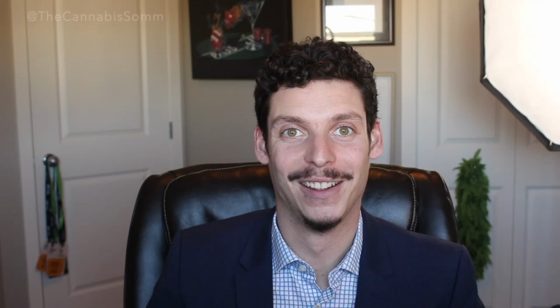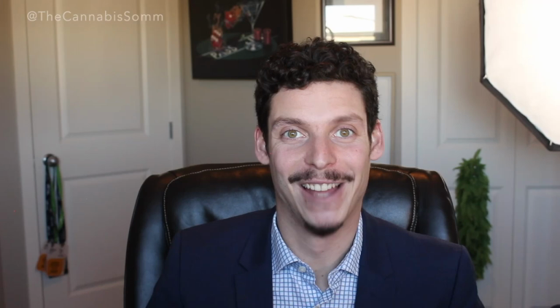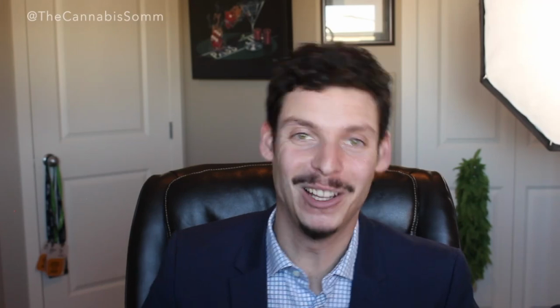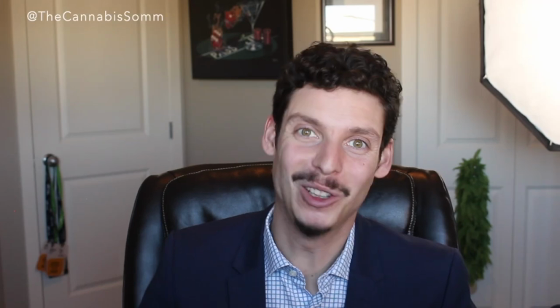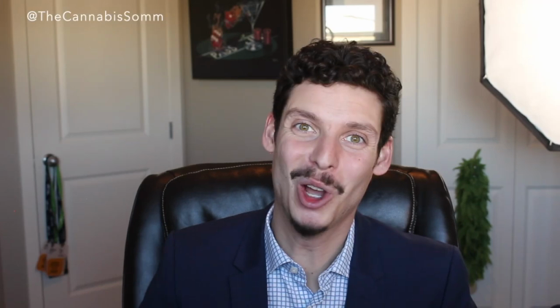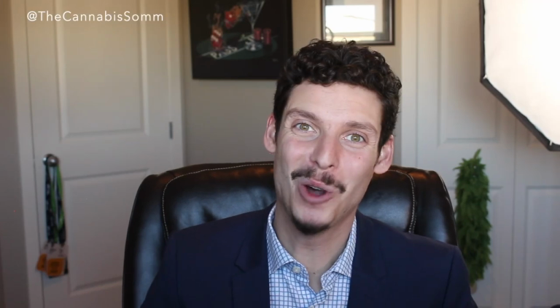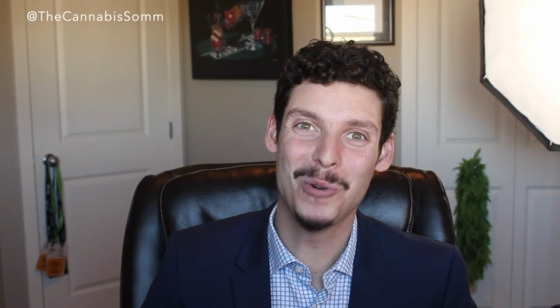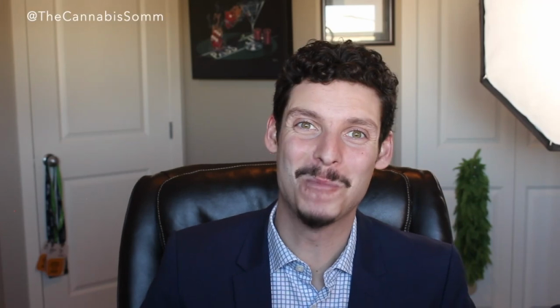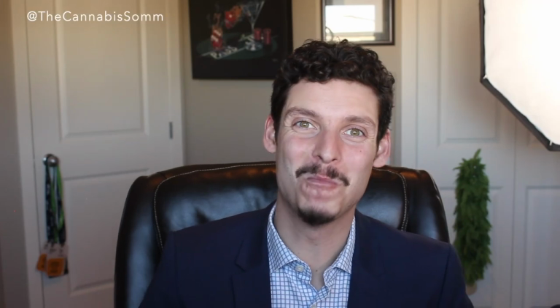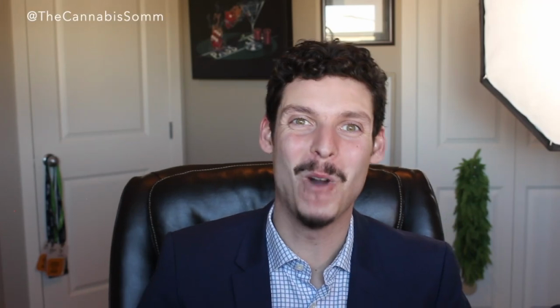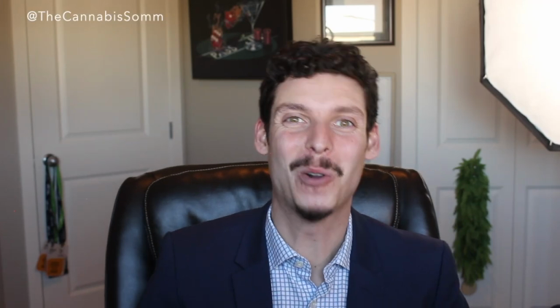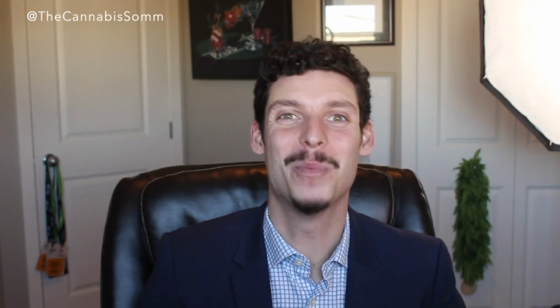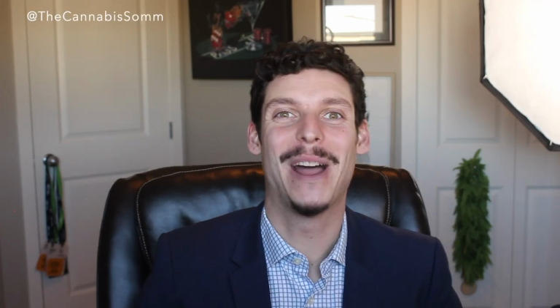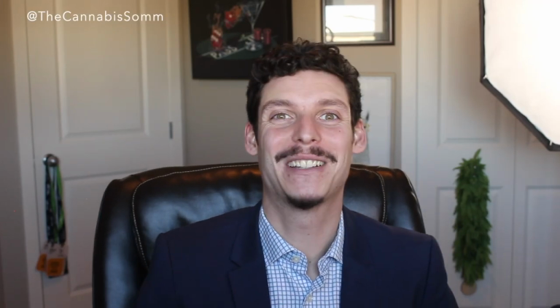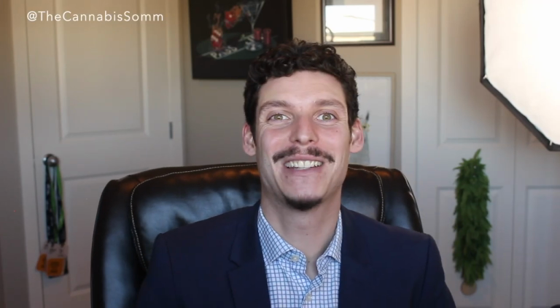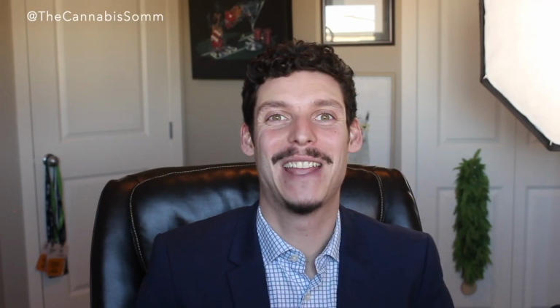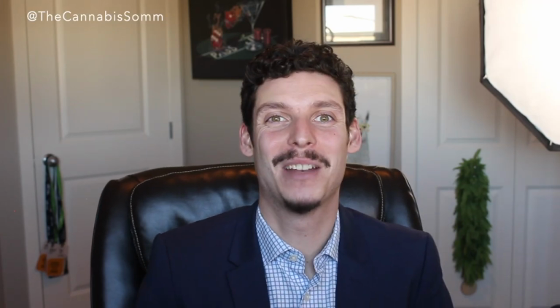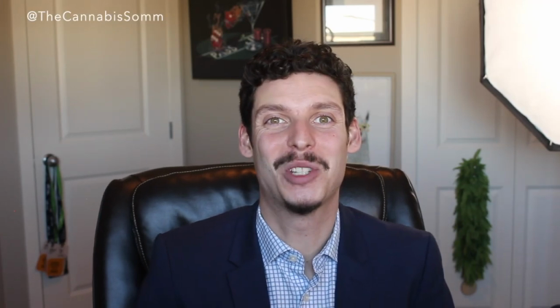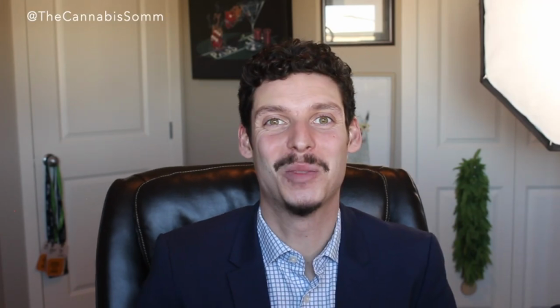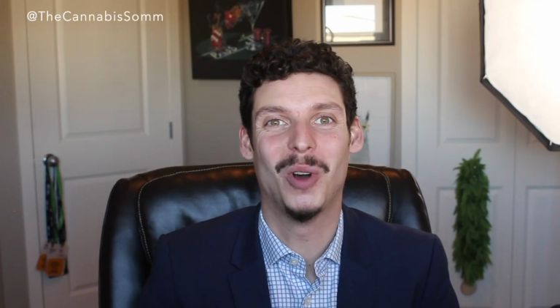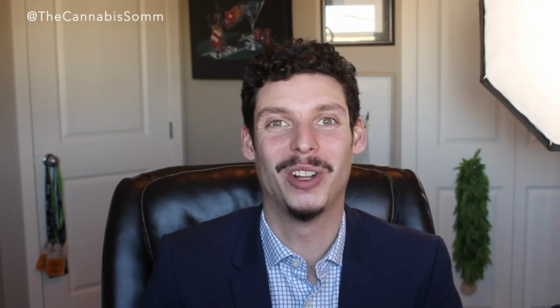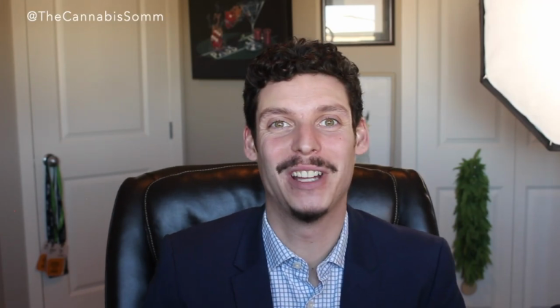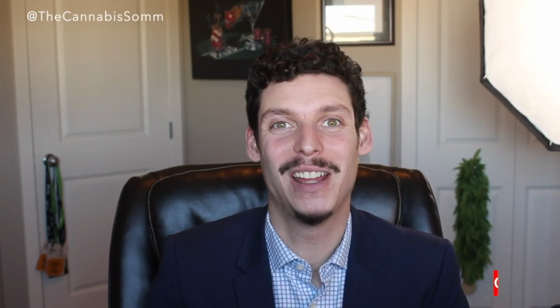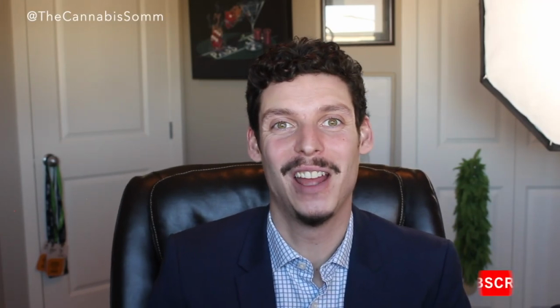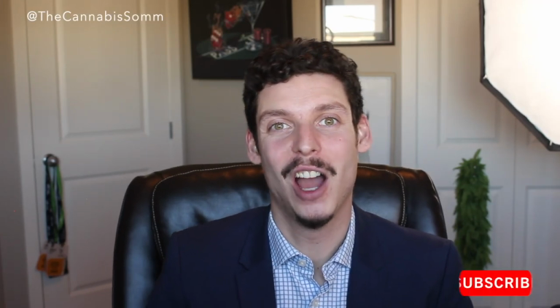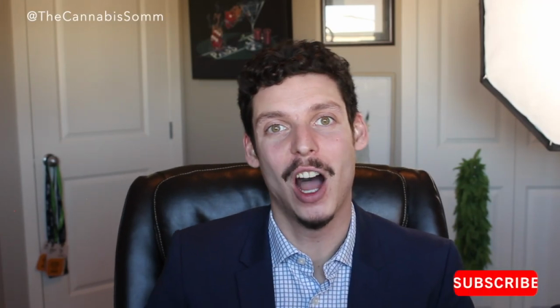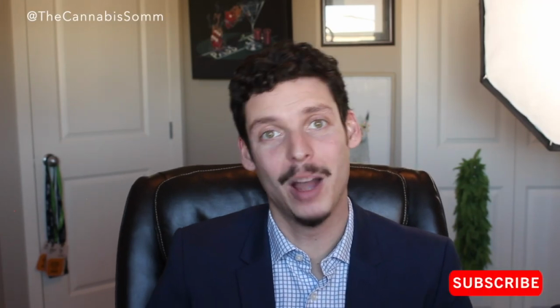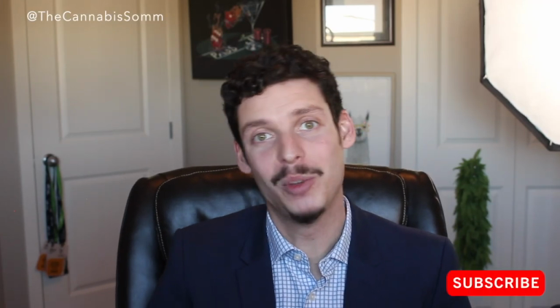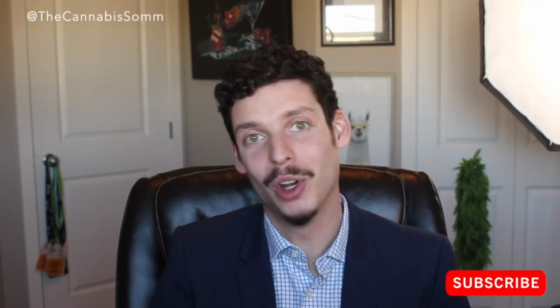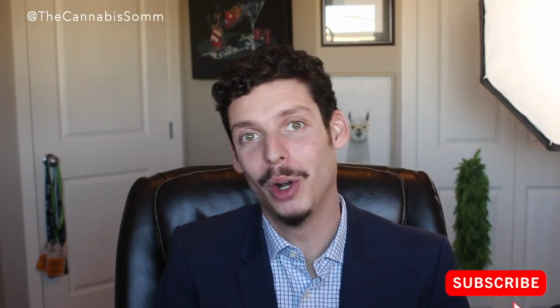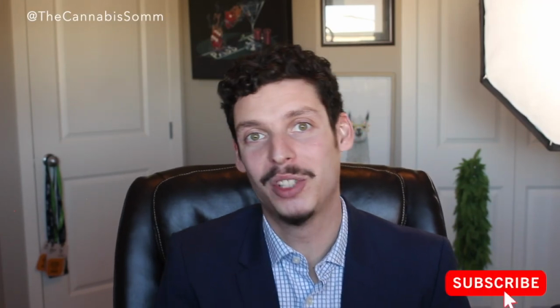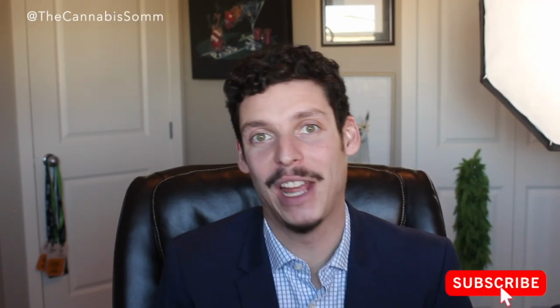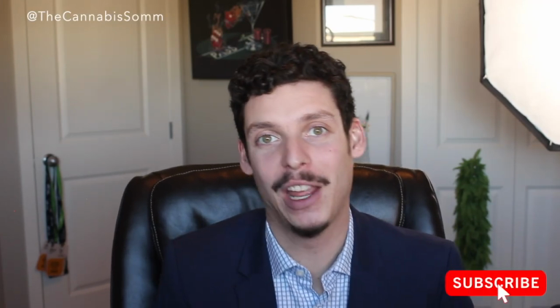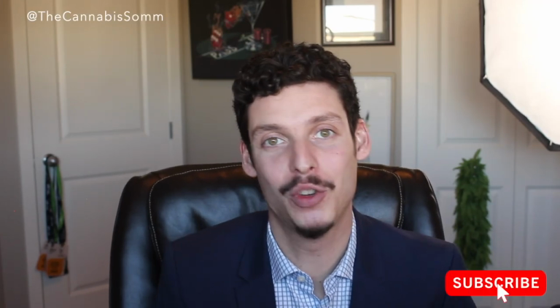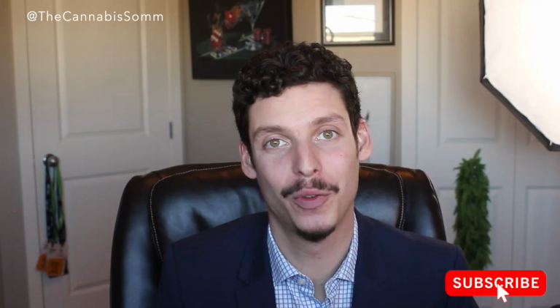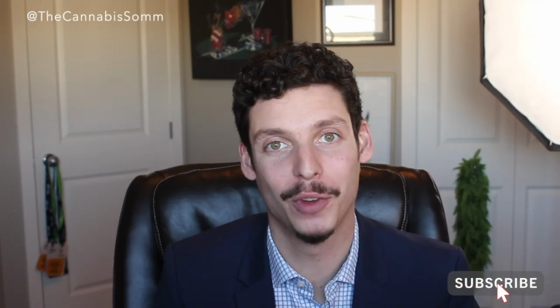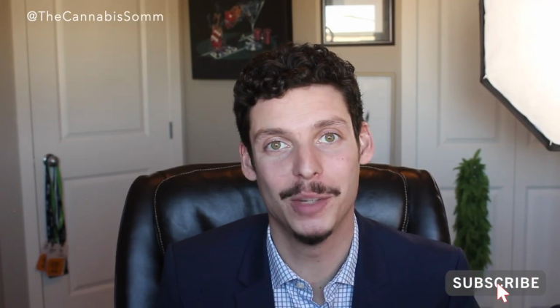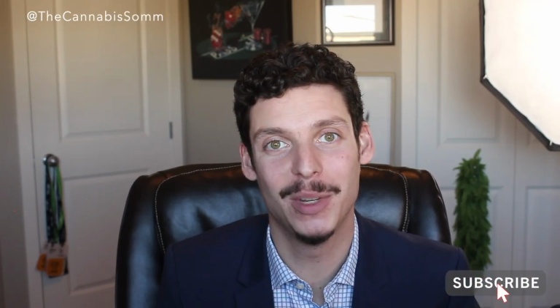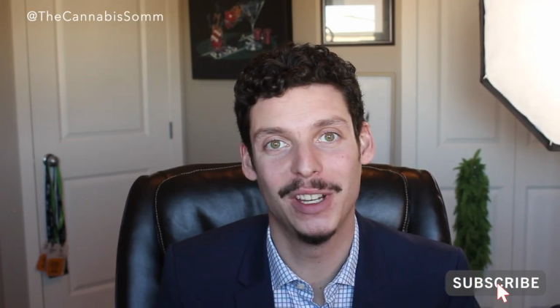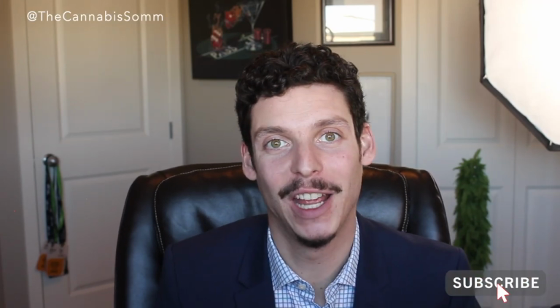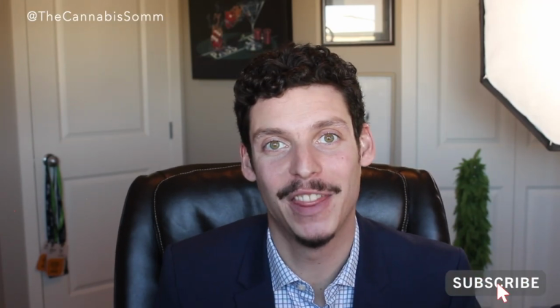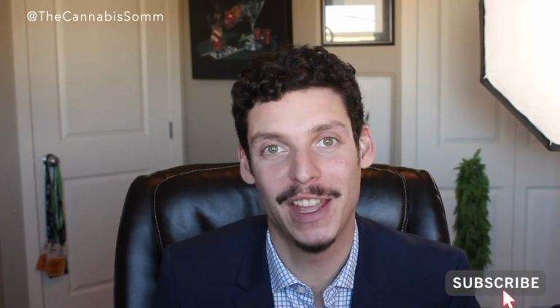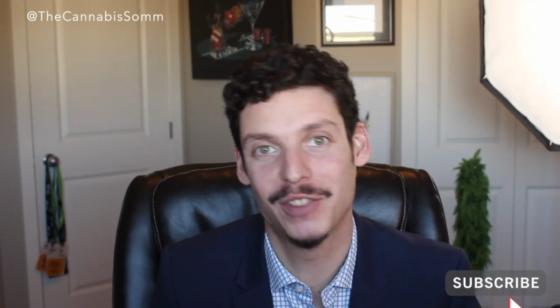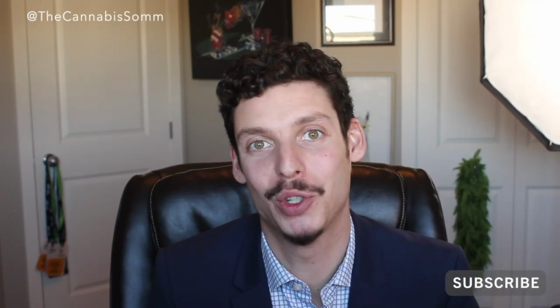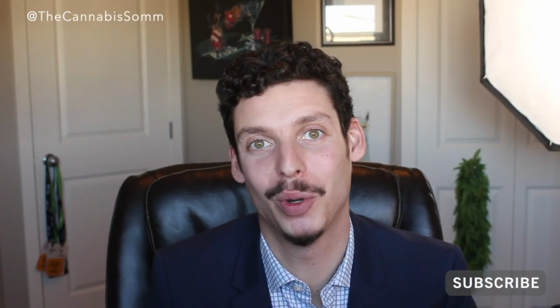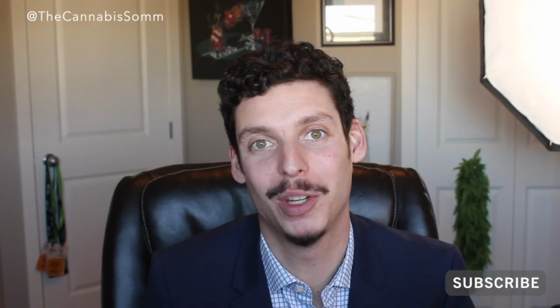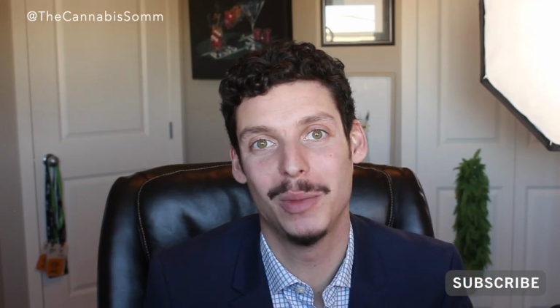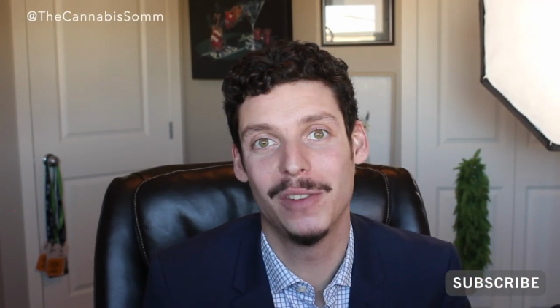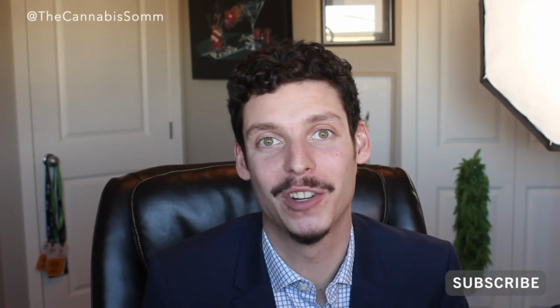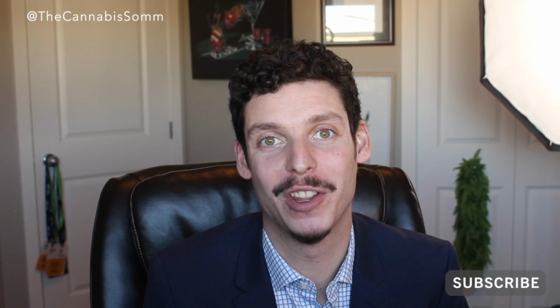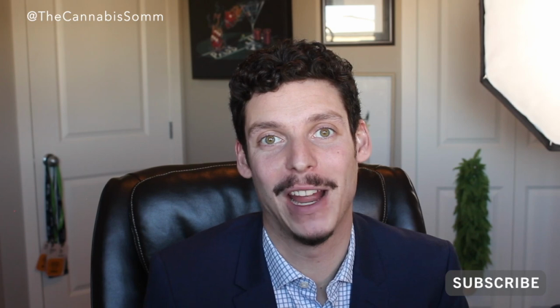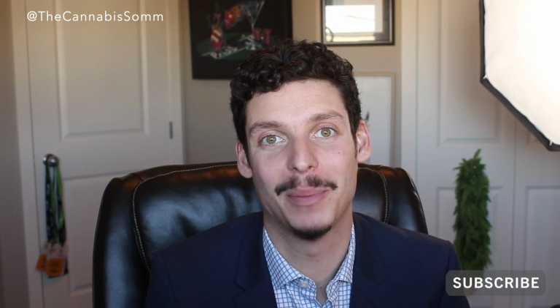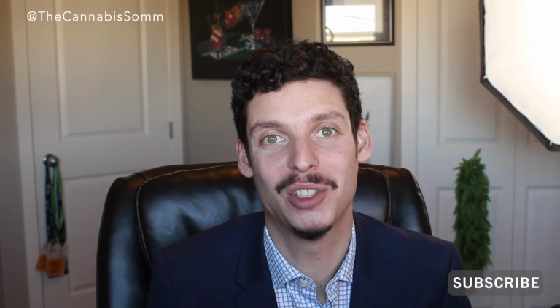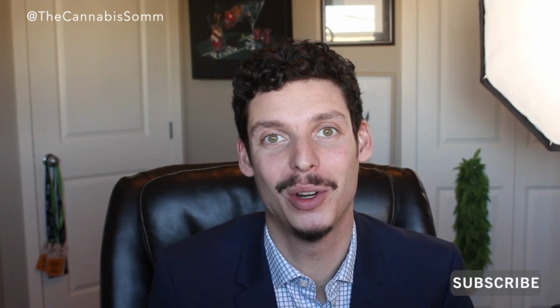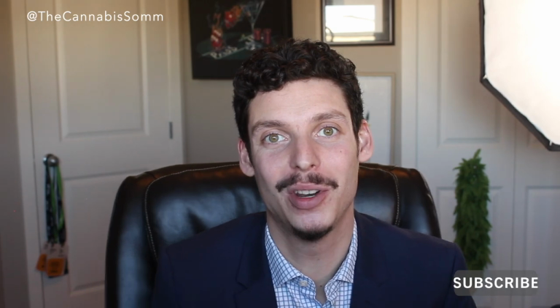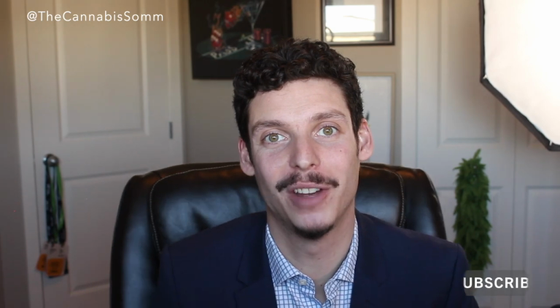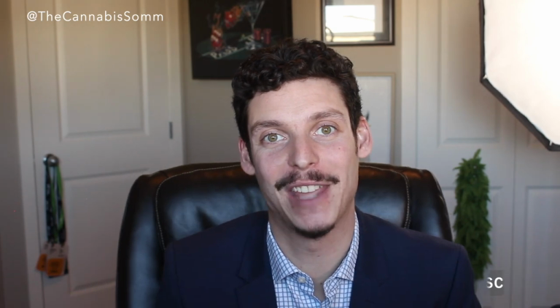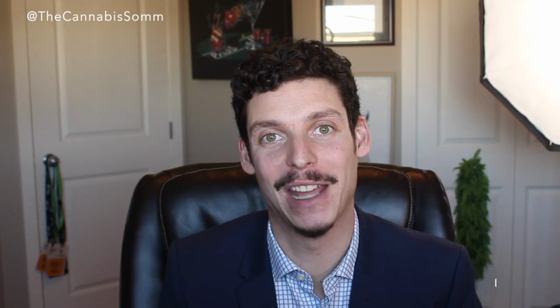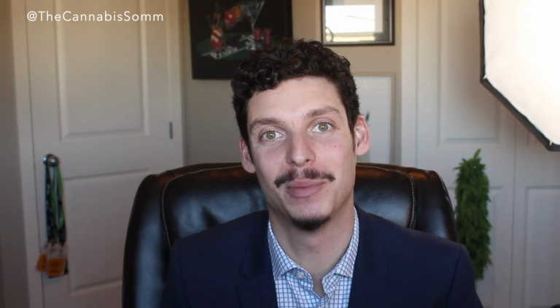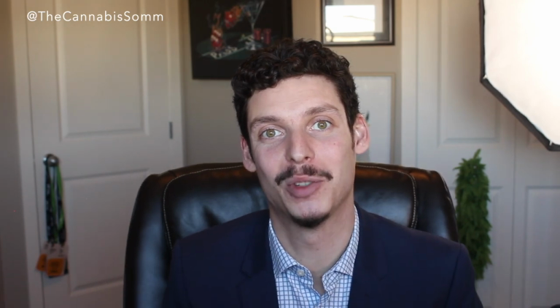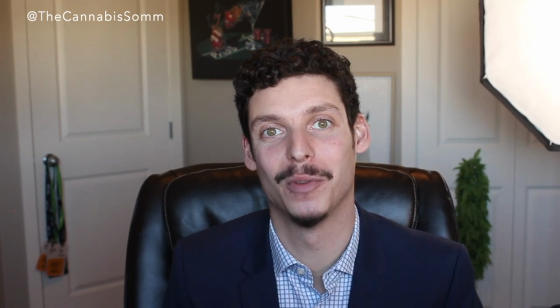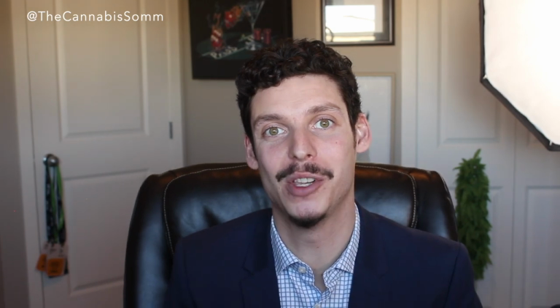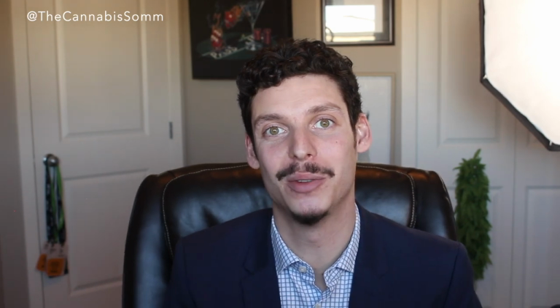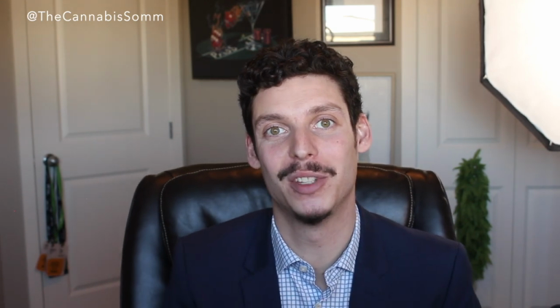Hello and welcome back to the Cannabis Sommelier. I'm your host, Andrew Friedman. Thanks for joining me for another episode of Cannabis Reviews.